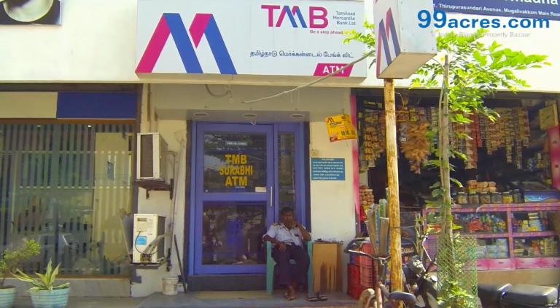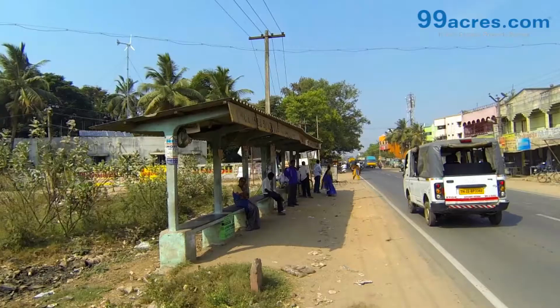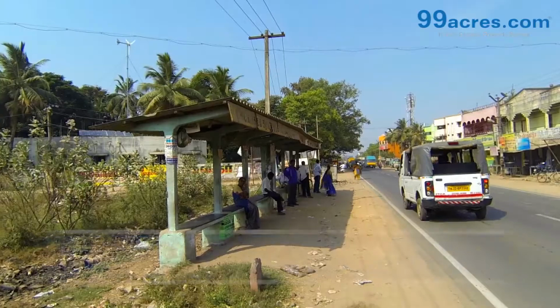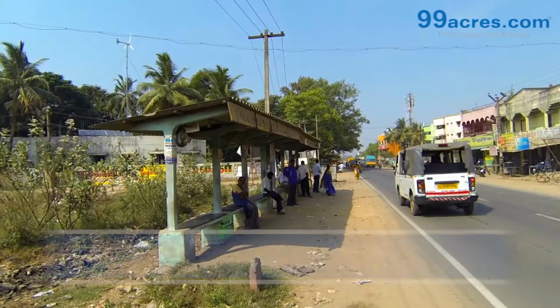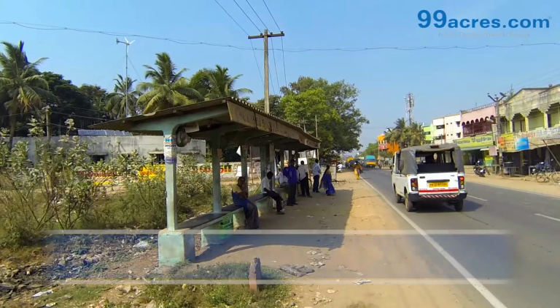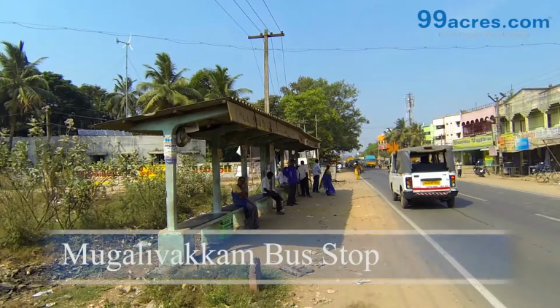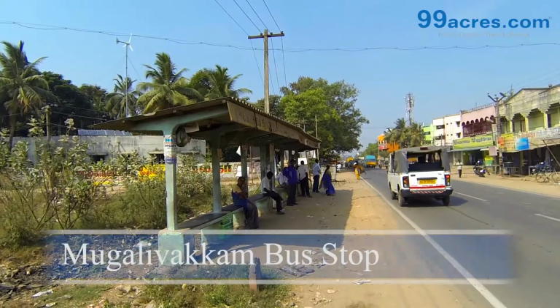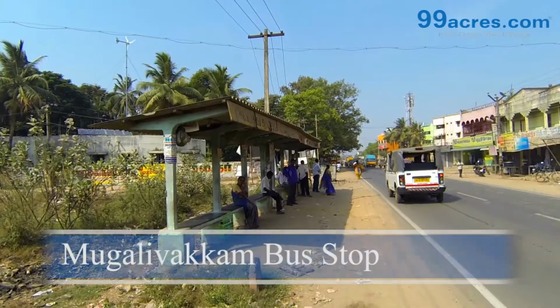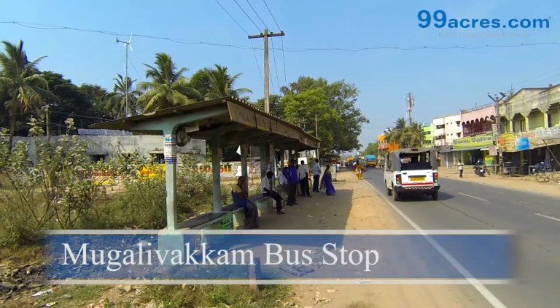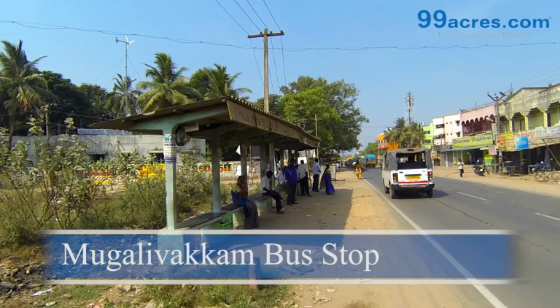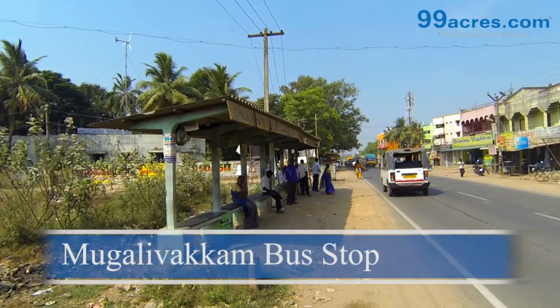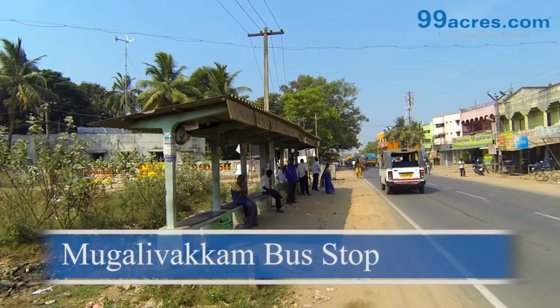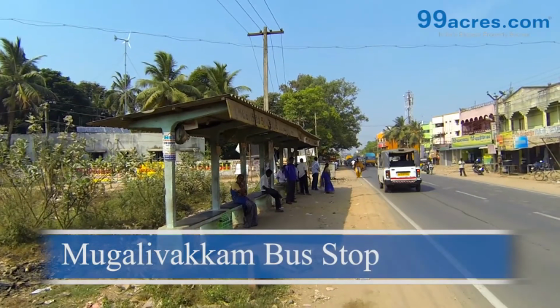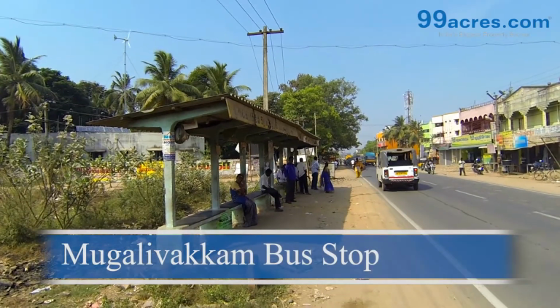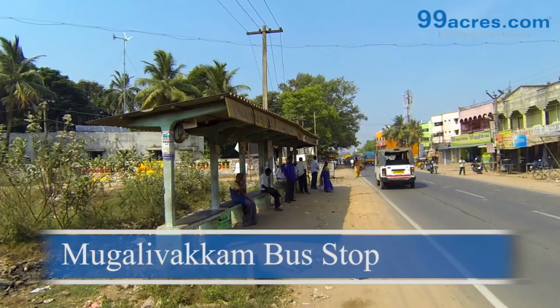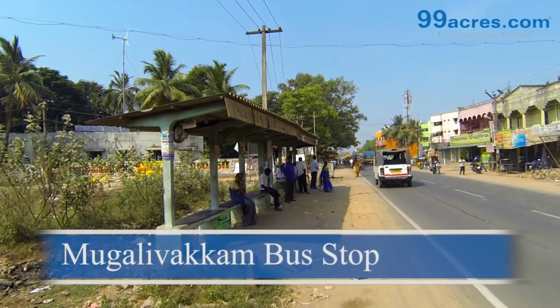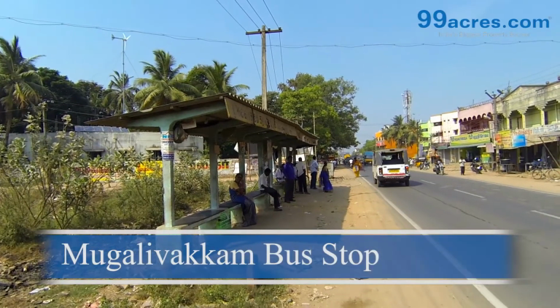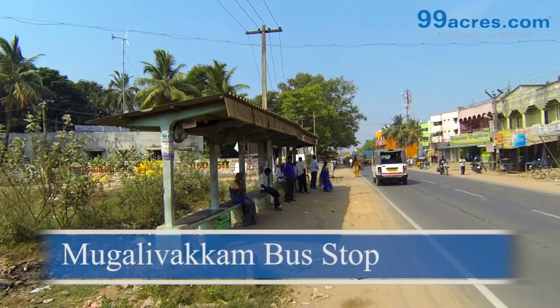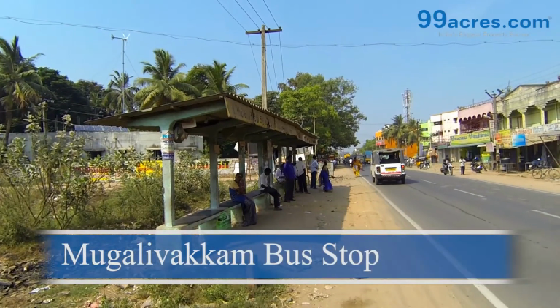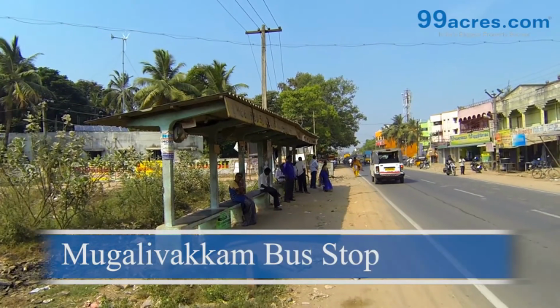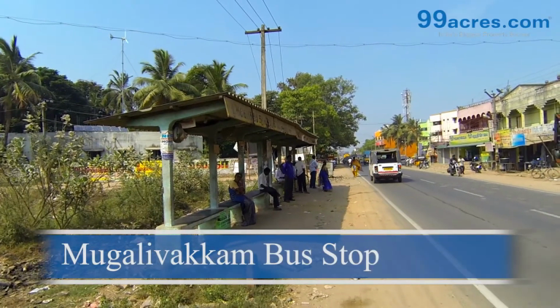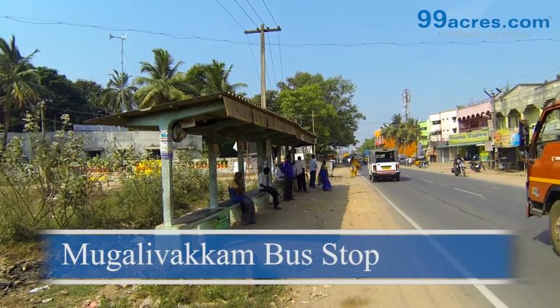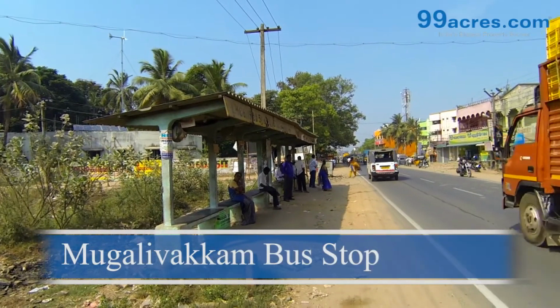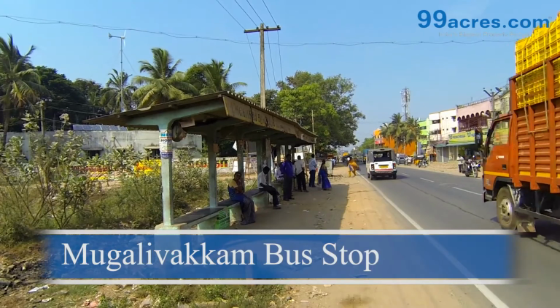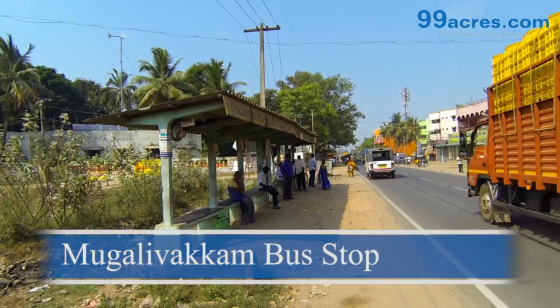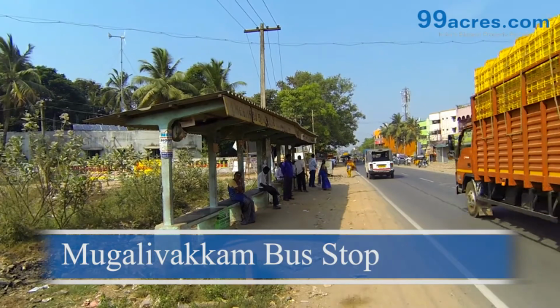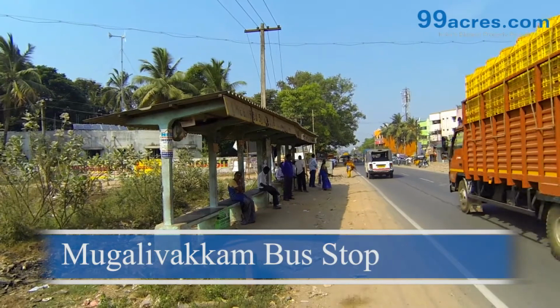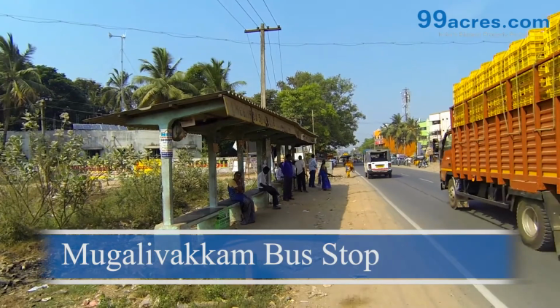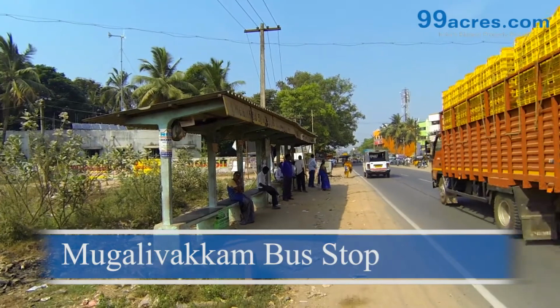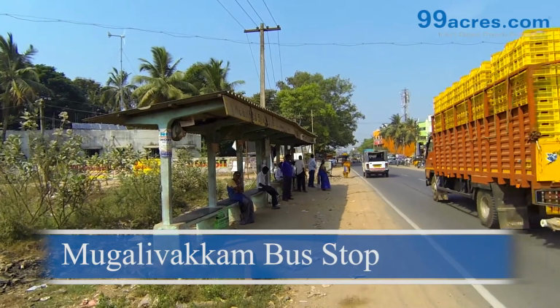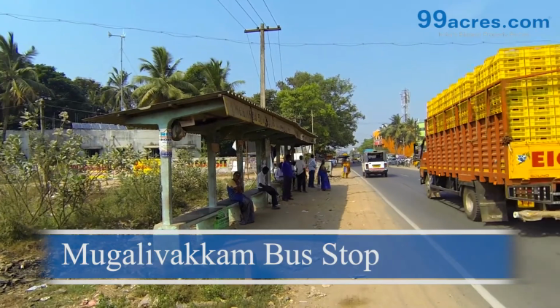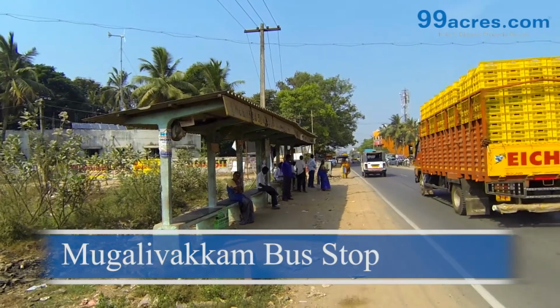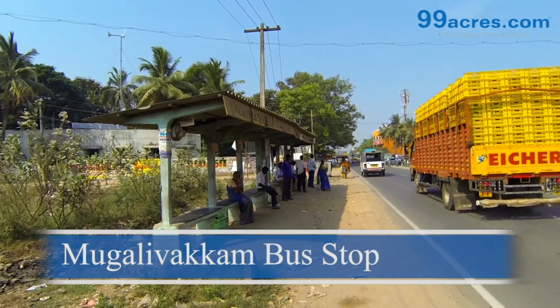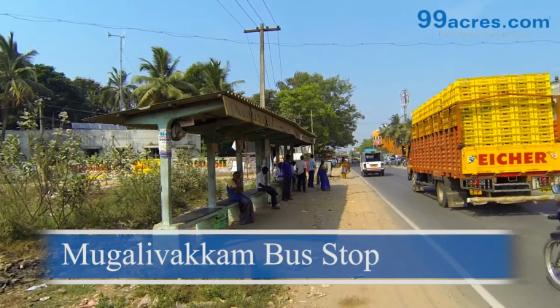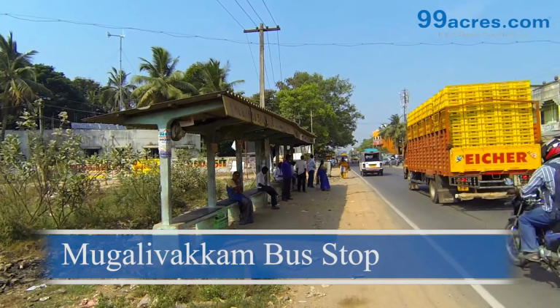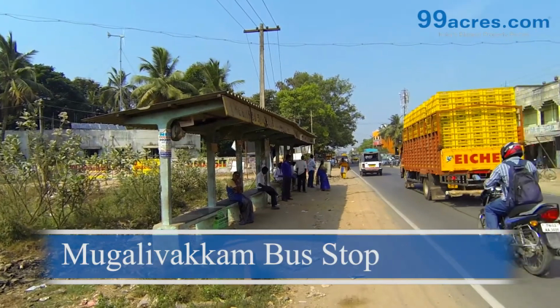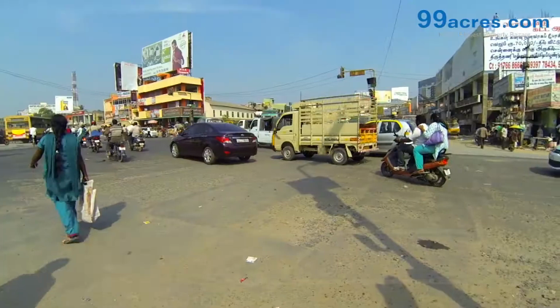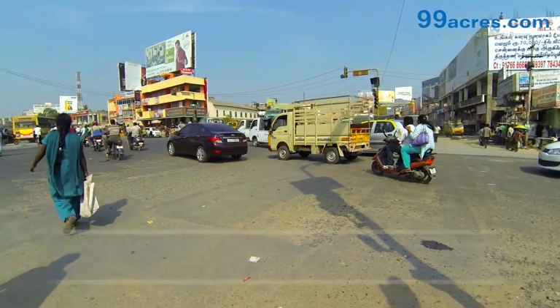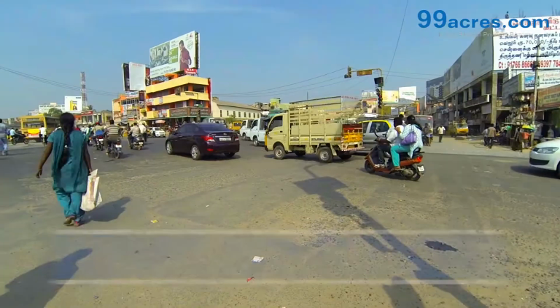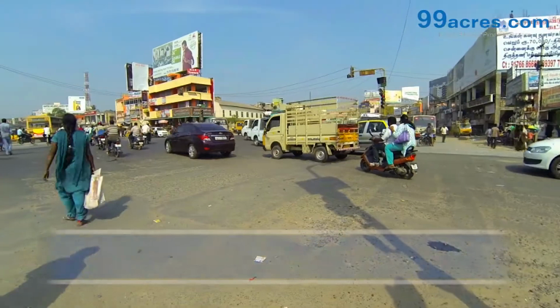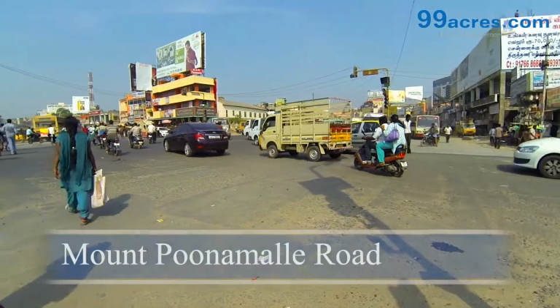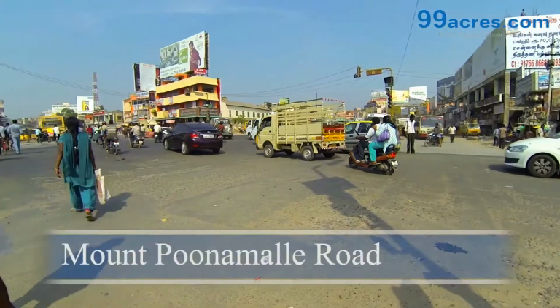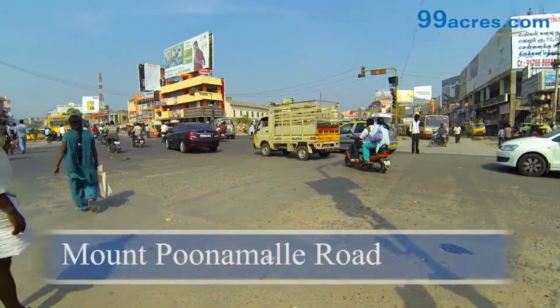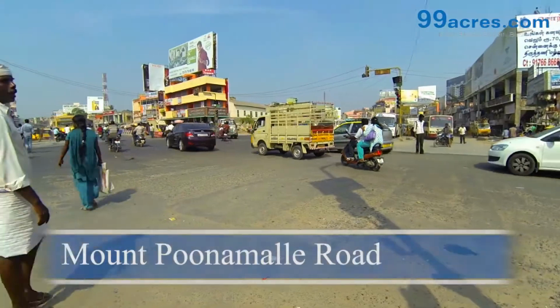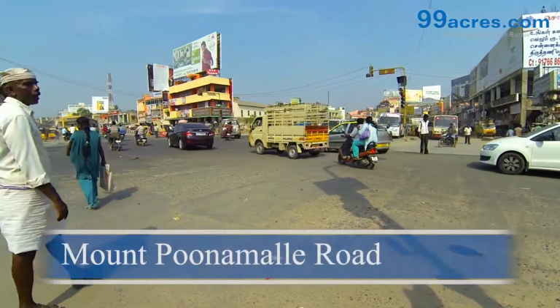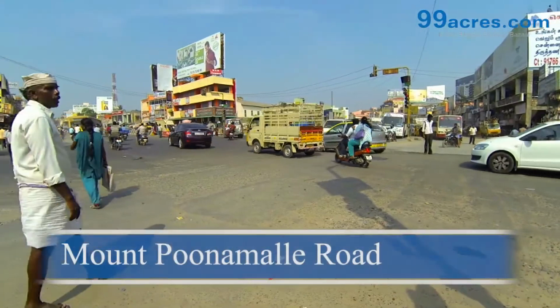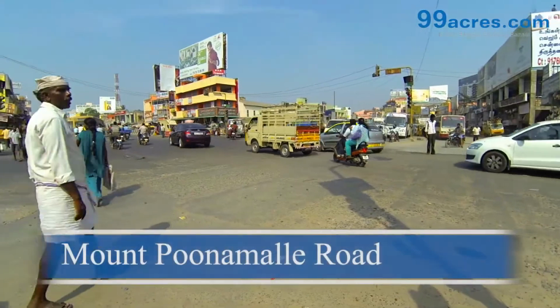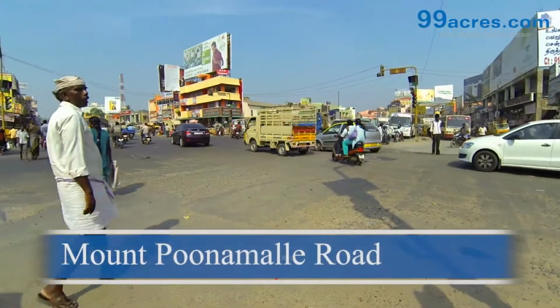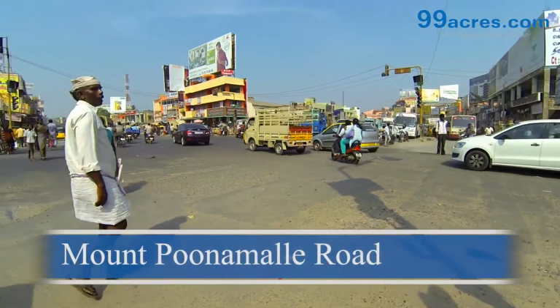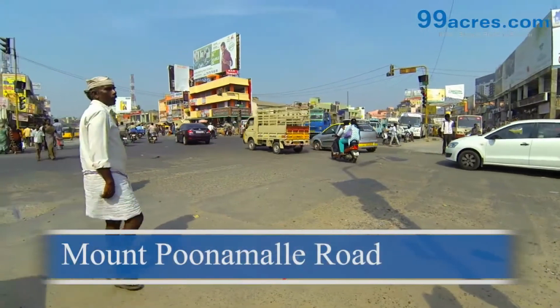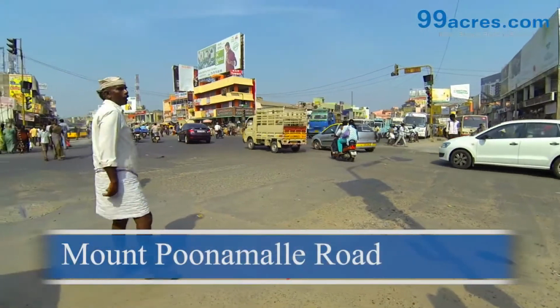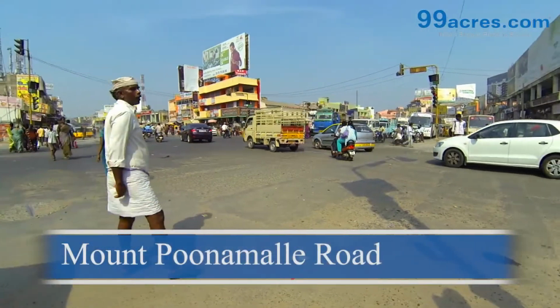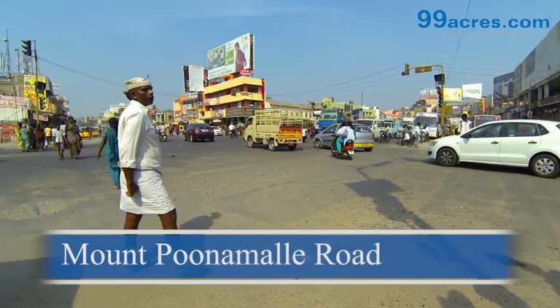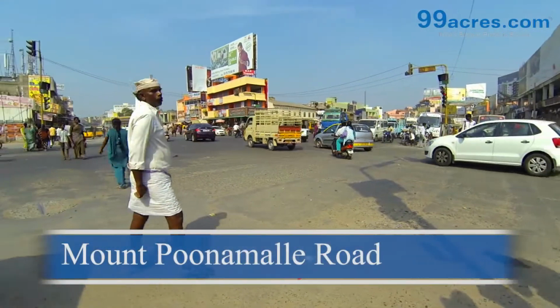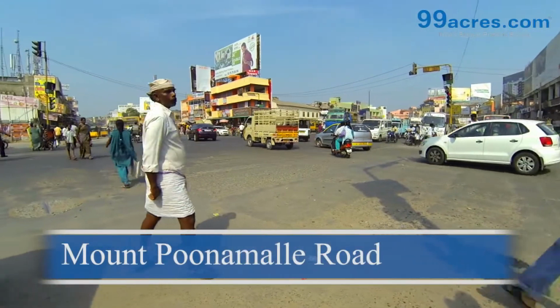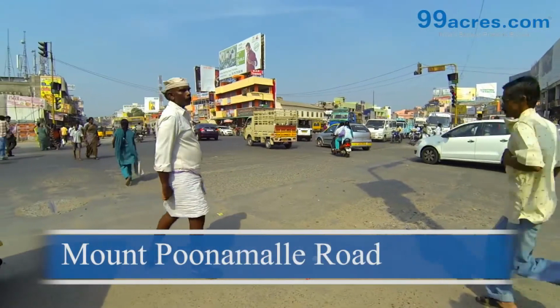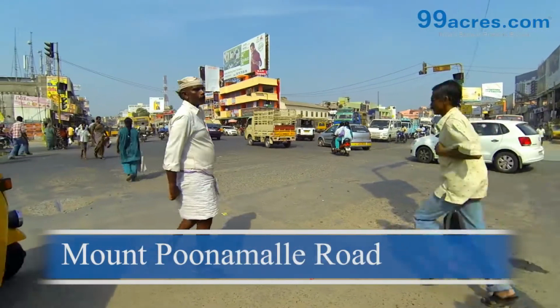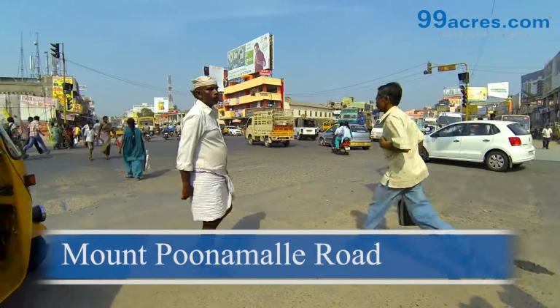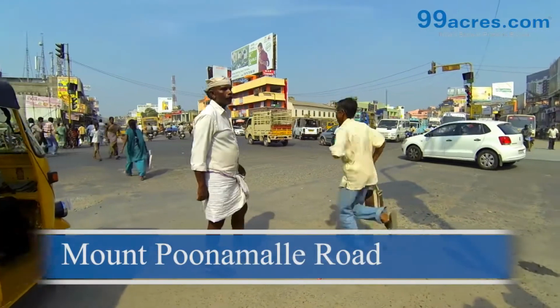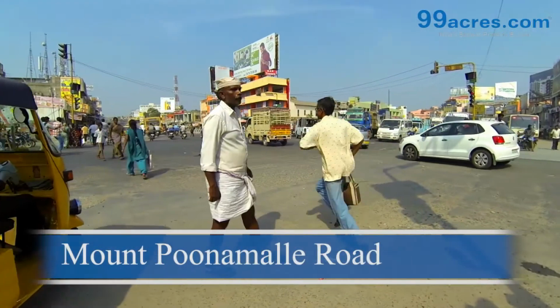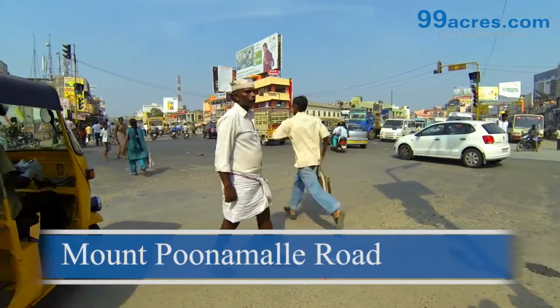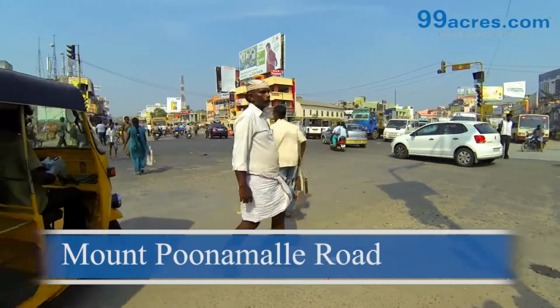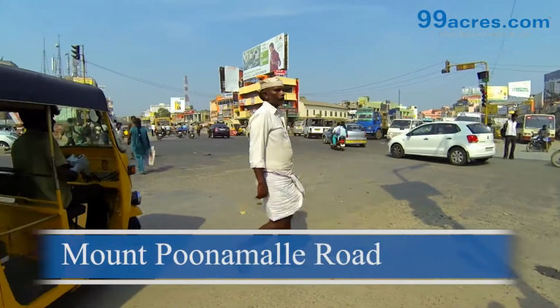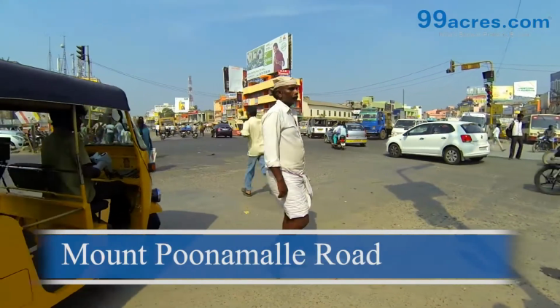The Mughalivakam bus stop is at a very close distance, and Rejo's Flats is well connected to the Mount Poonamalli High Road.